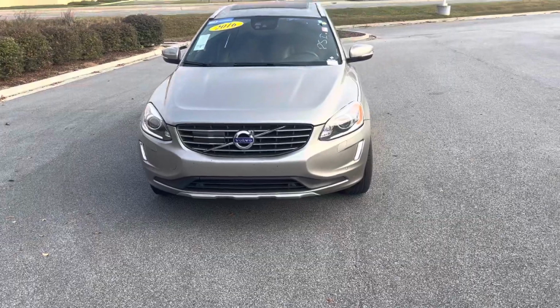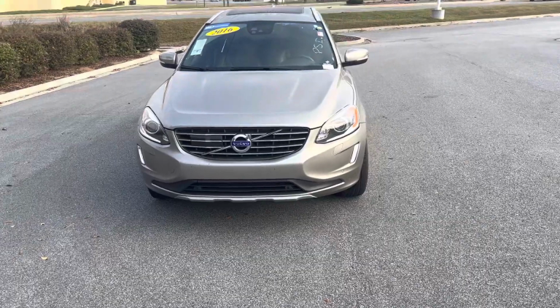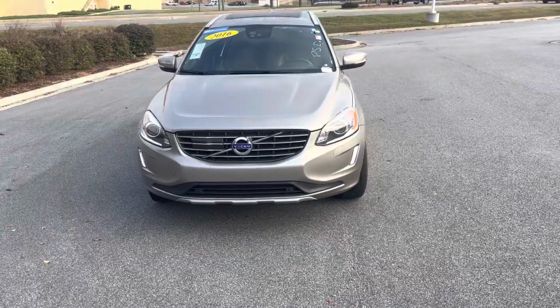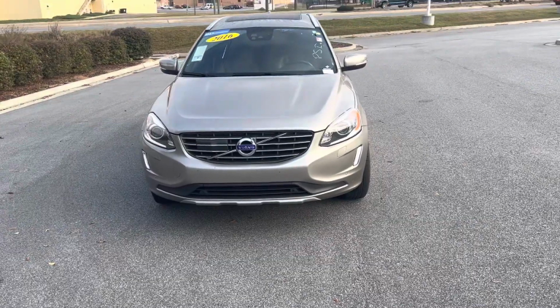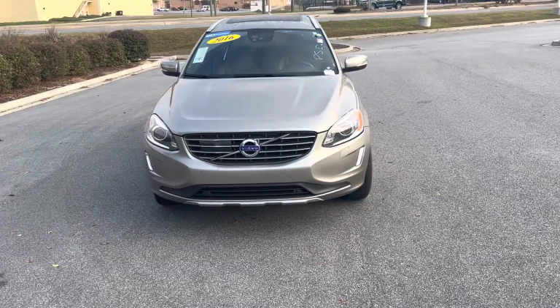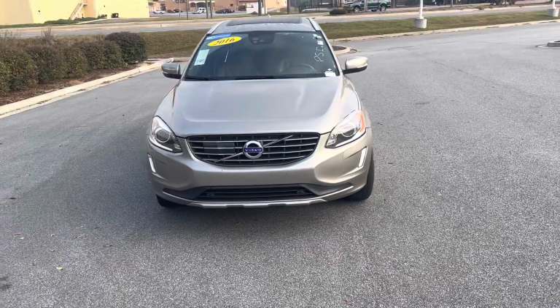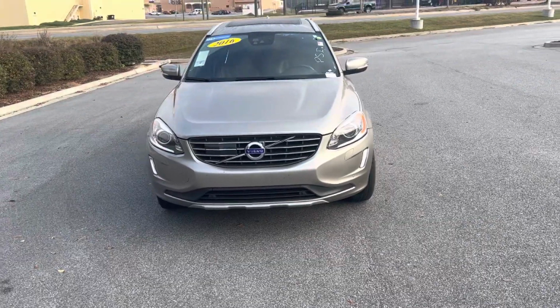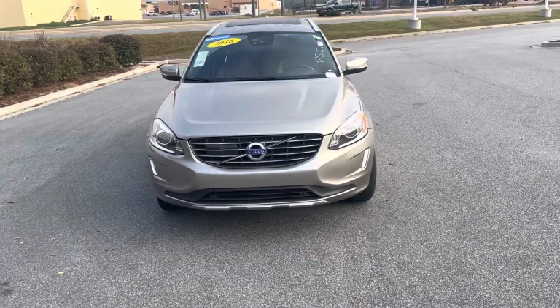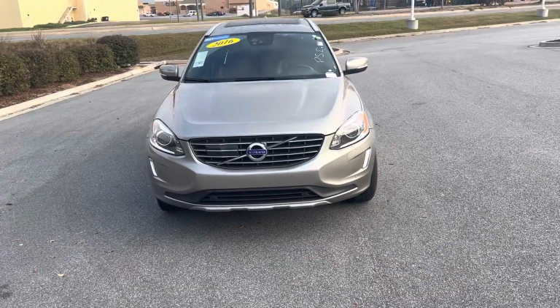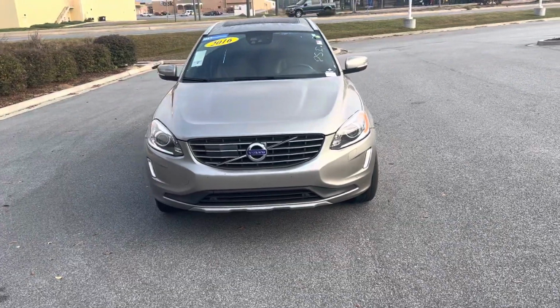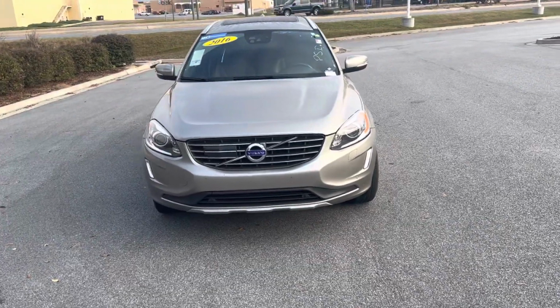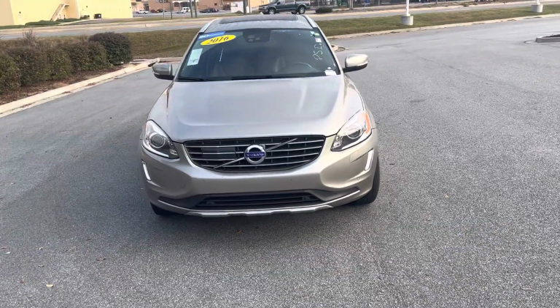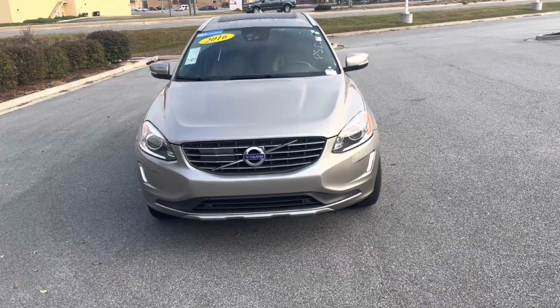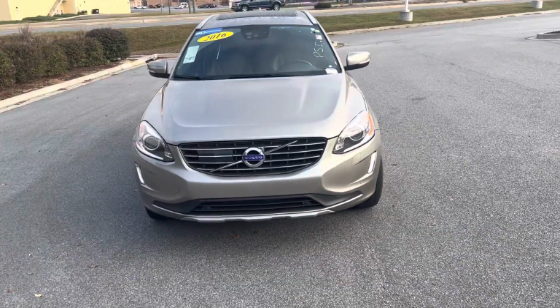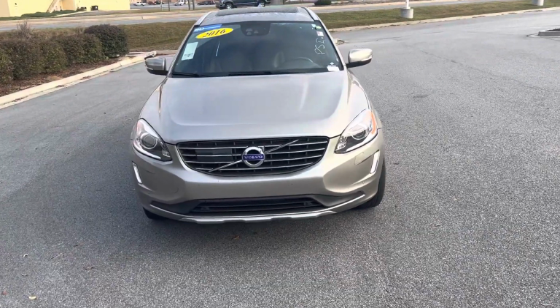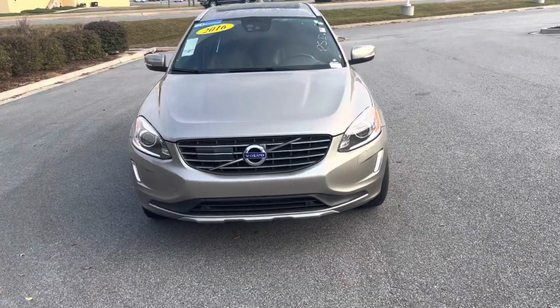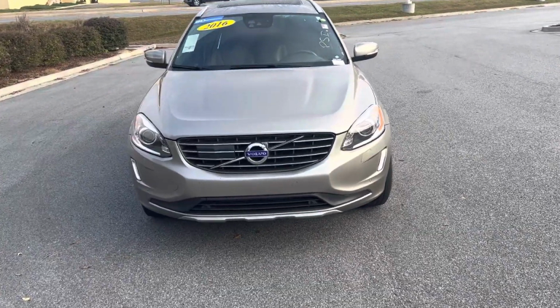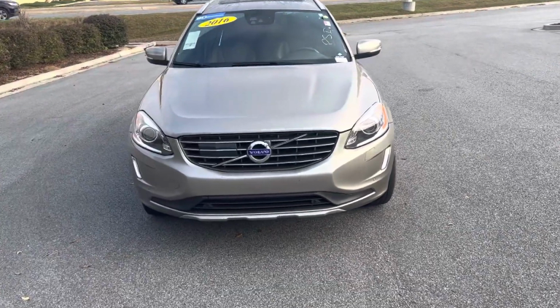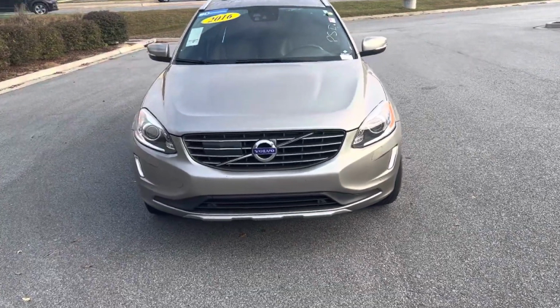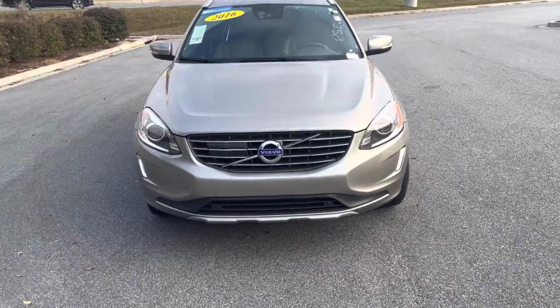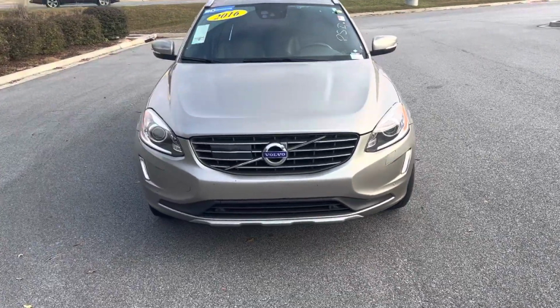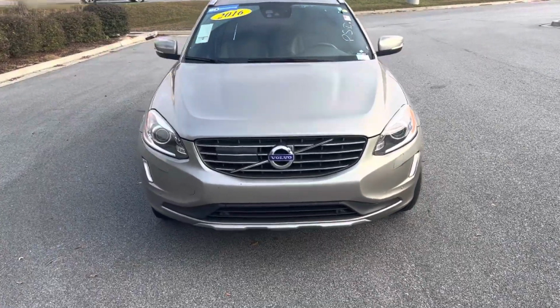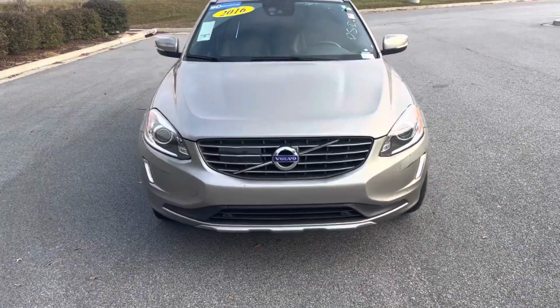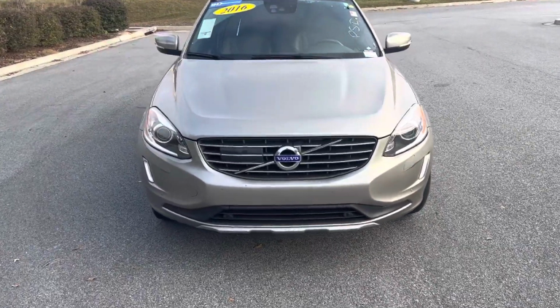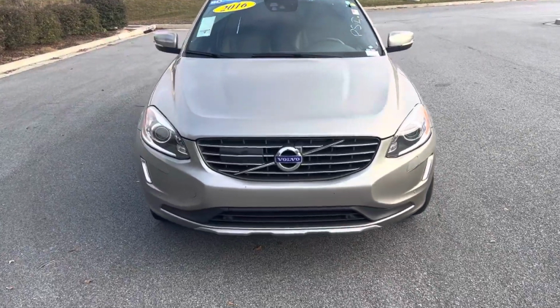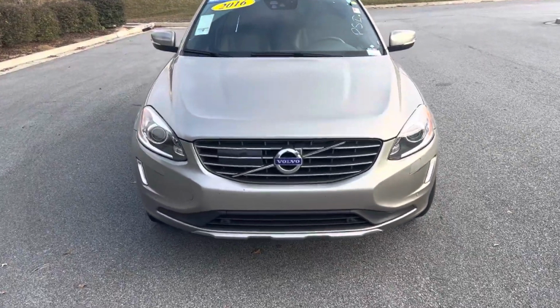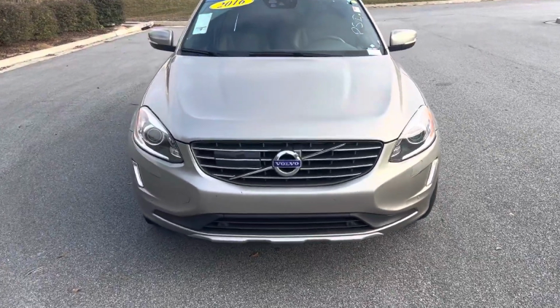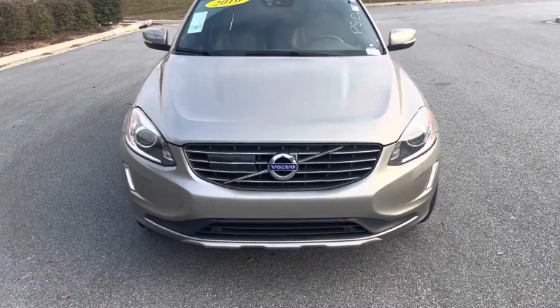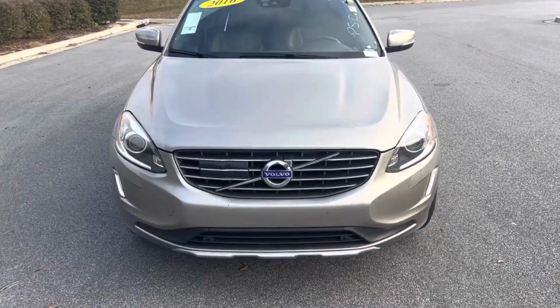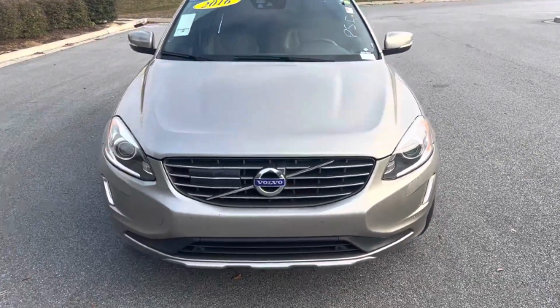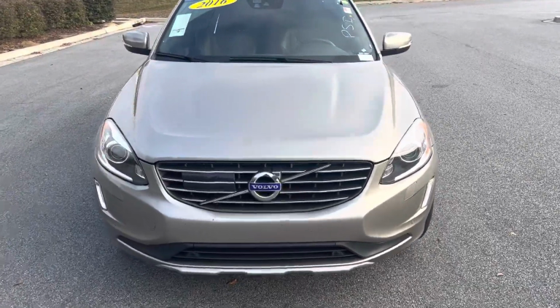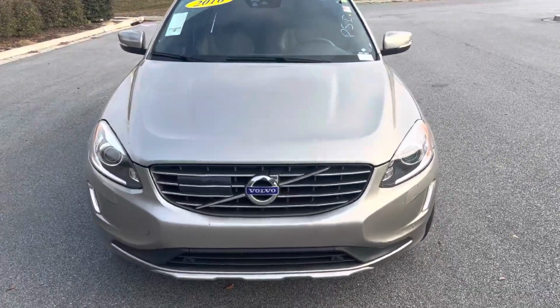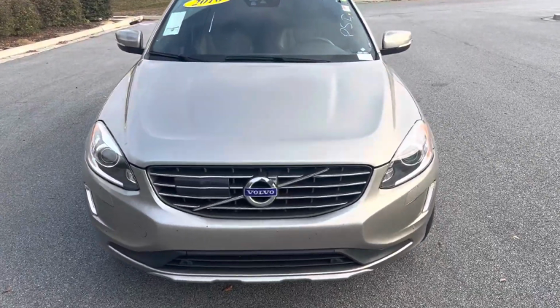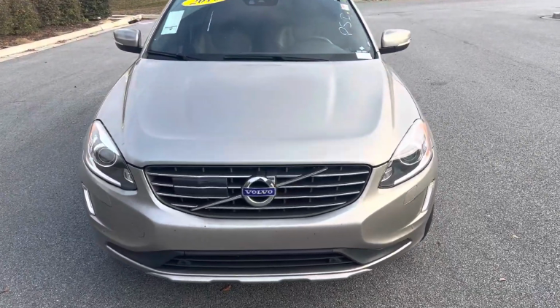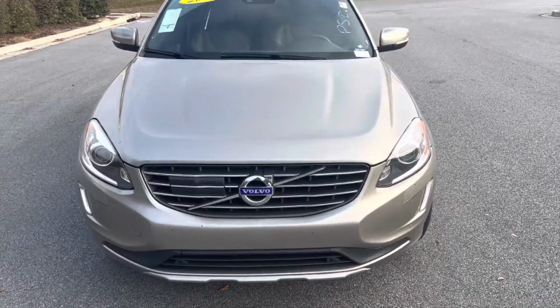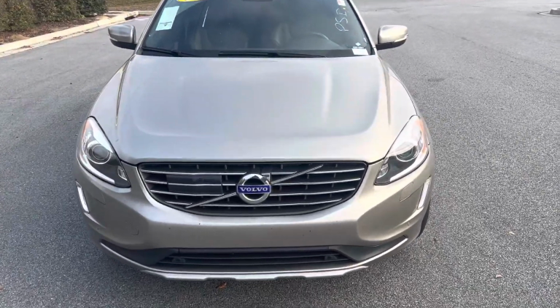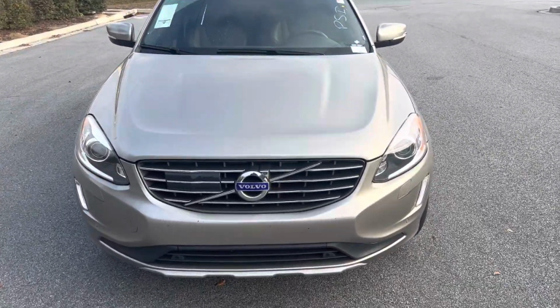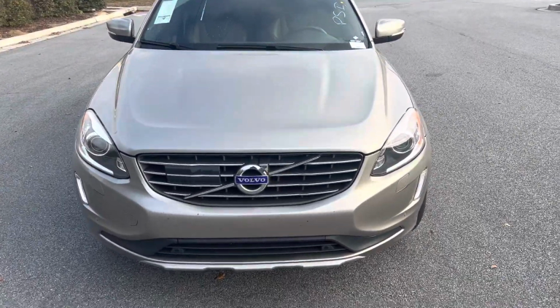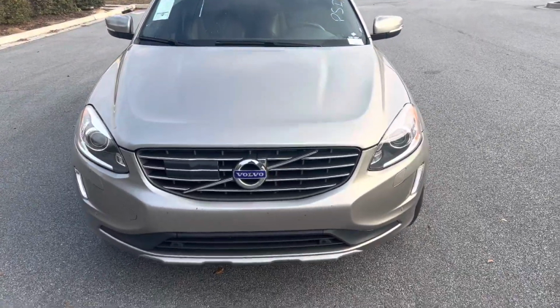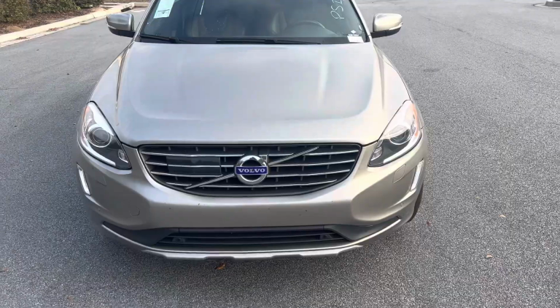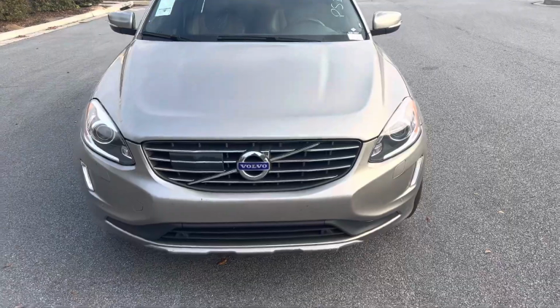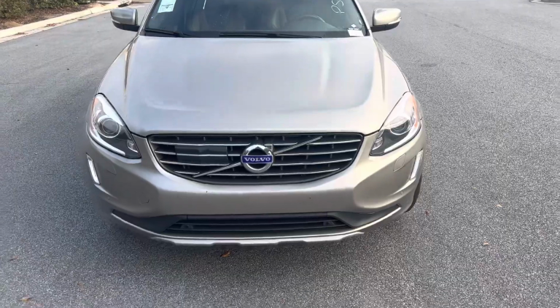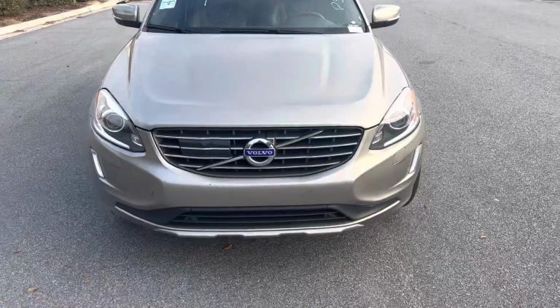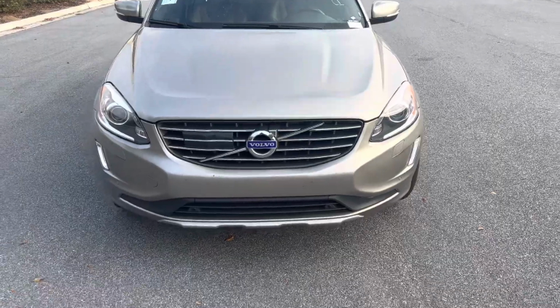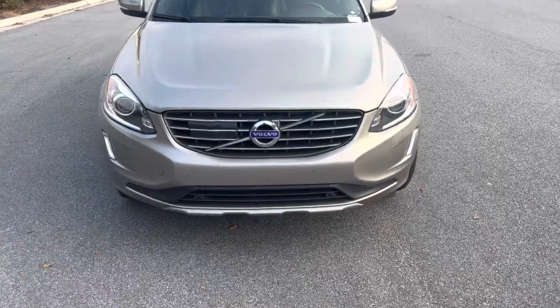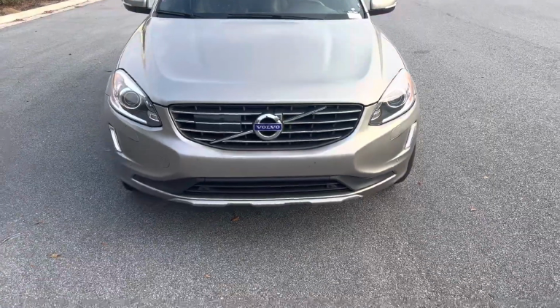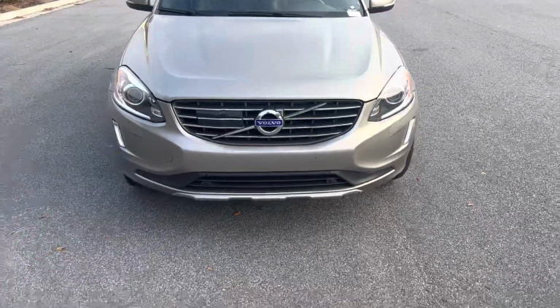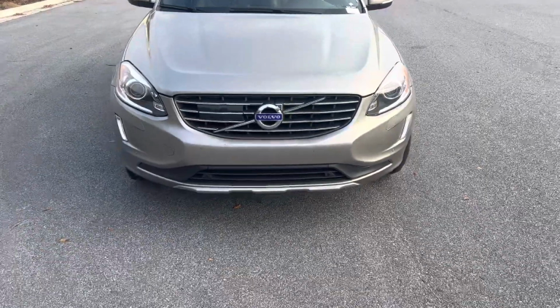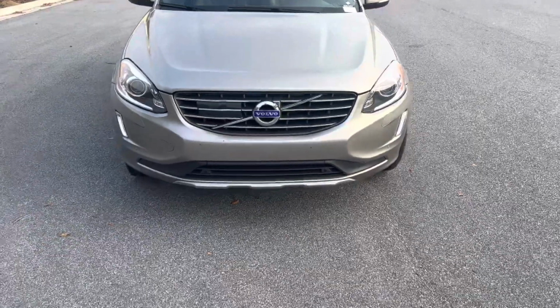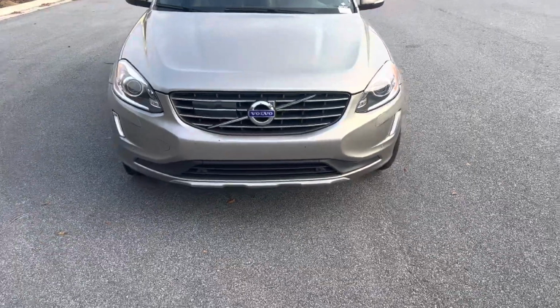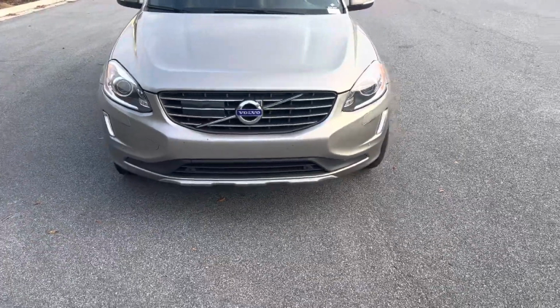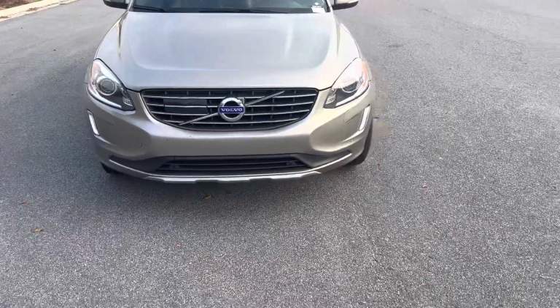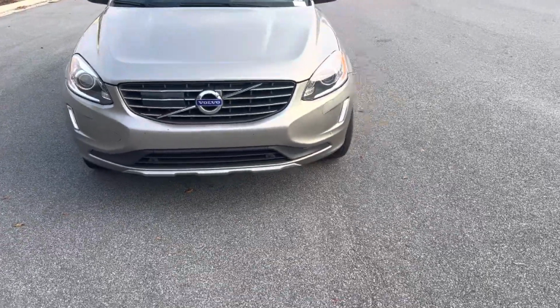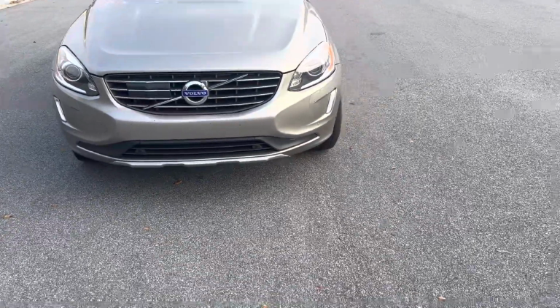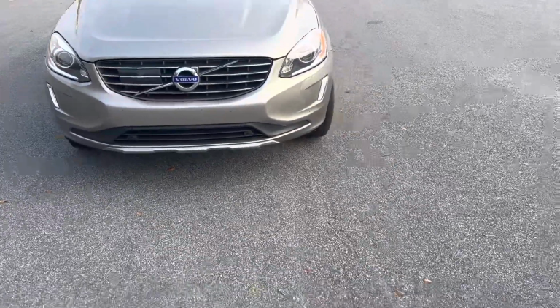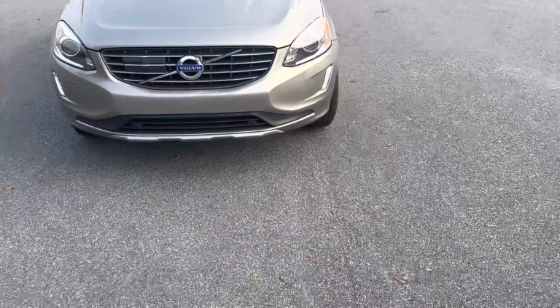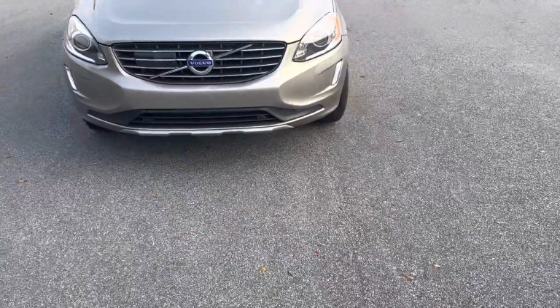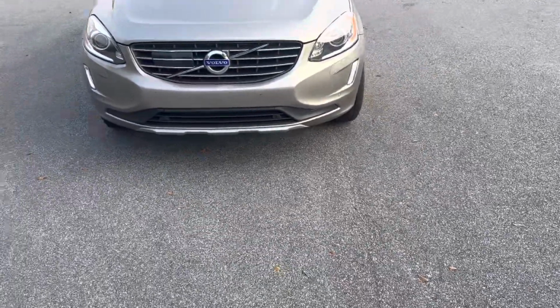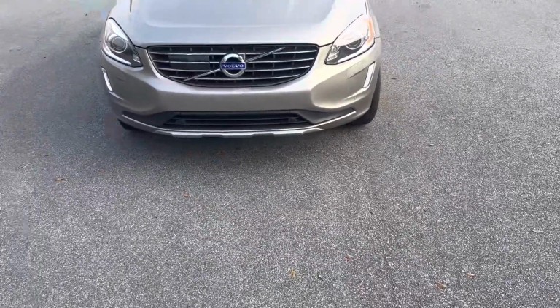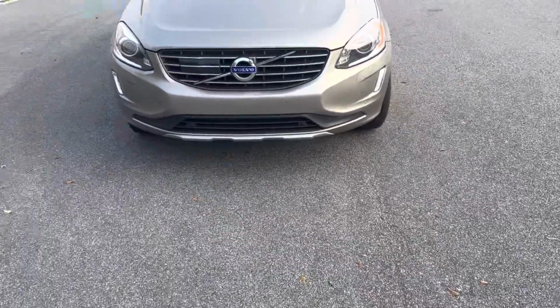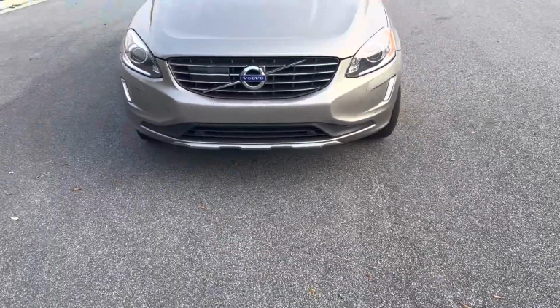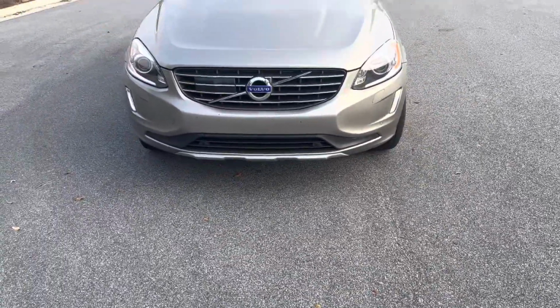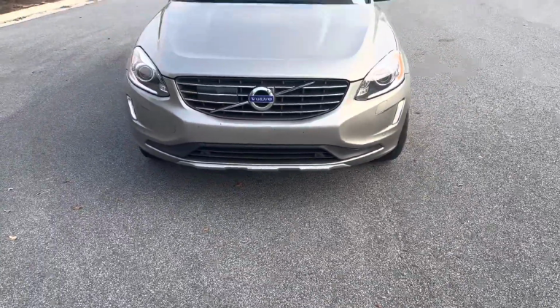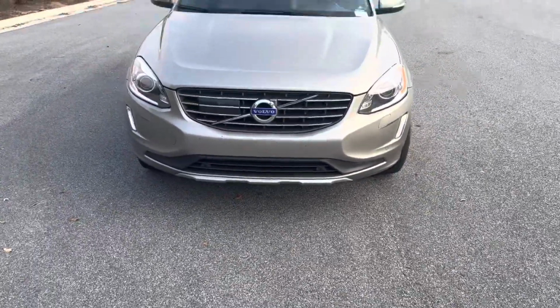Hey y'all, it's Josh up here at Vaden Statesboro. I want to make a short little video for you to introduce myself — I'm a sales consultant who'll be working with you — and show you a little more about this vehicle.